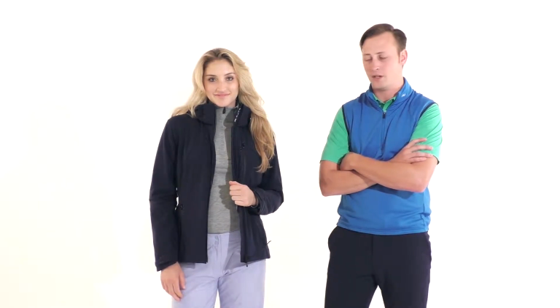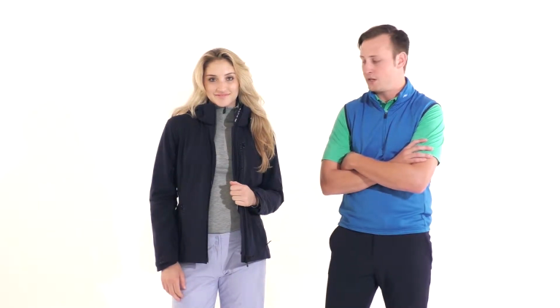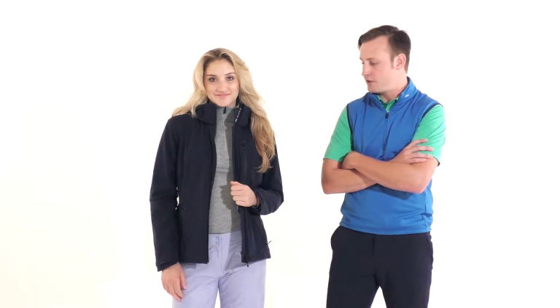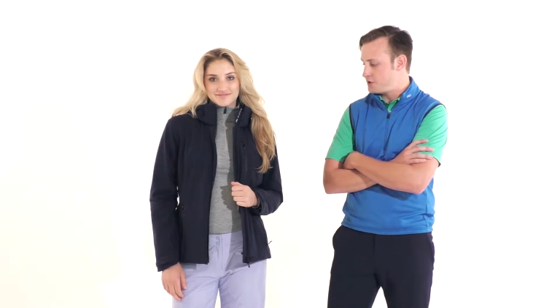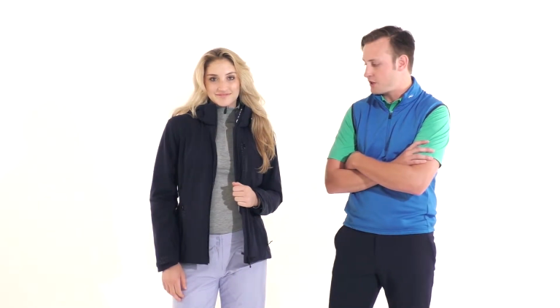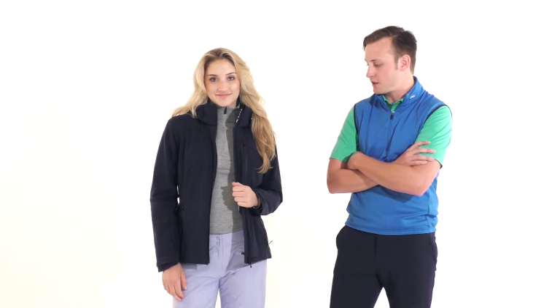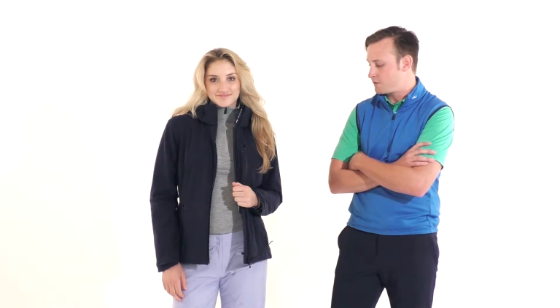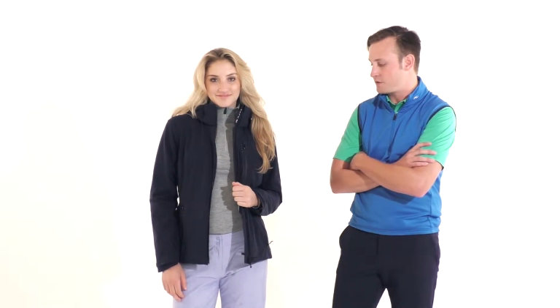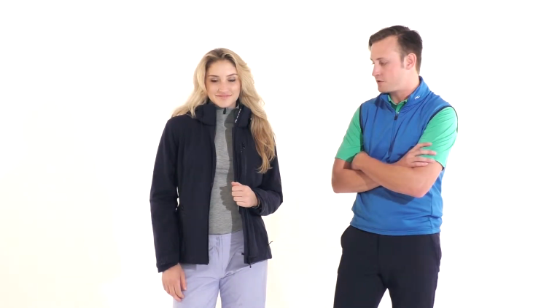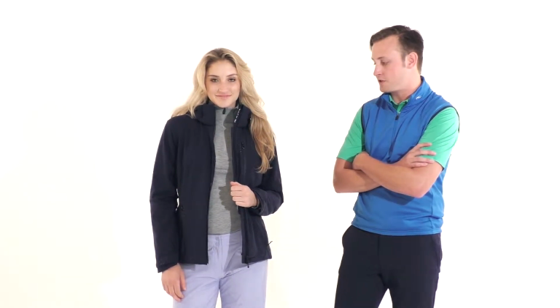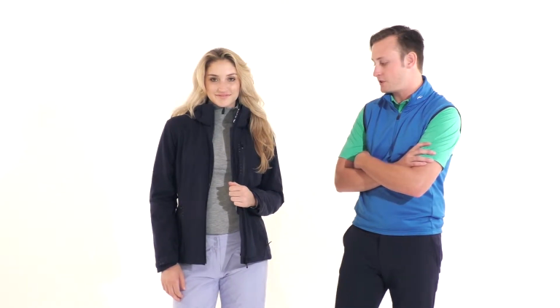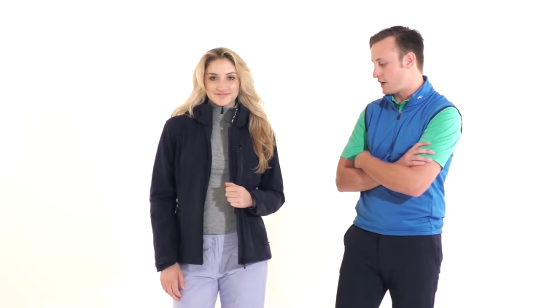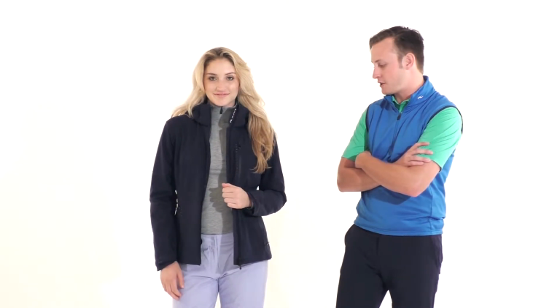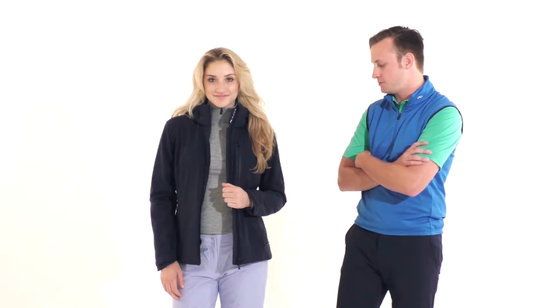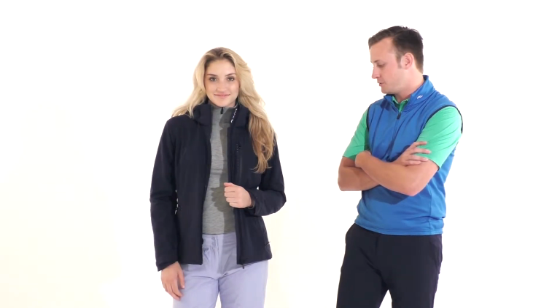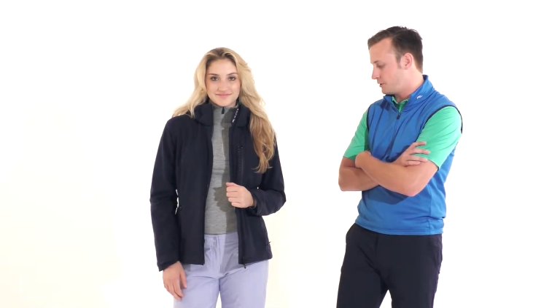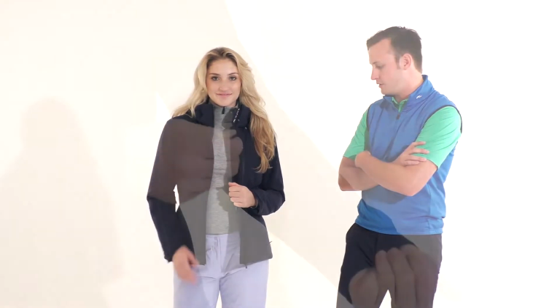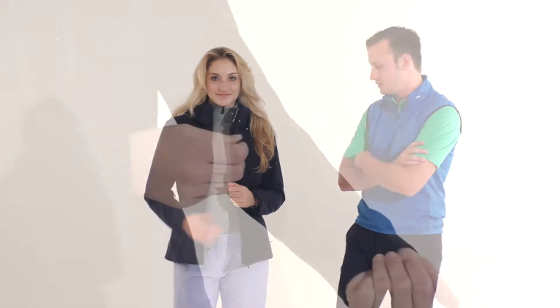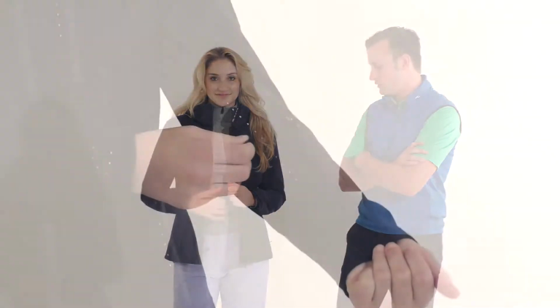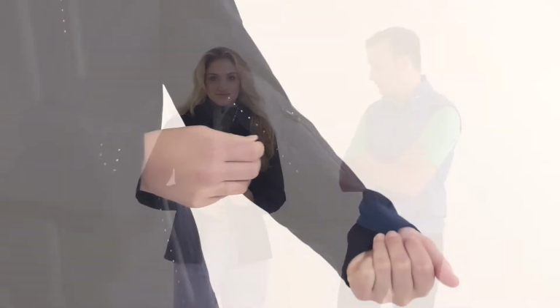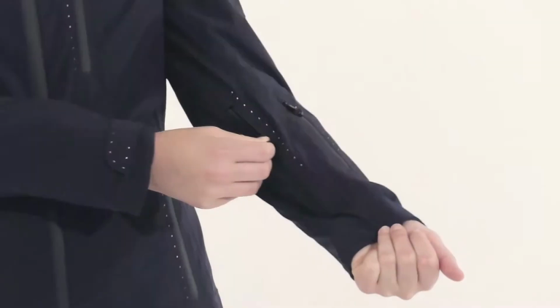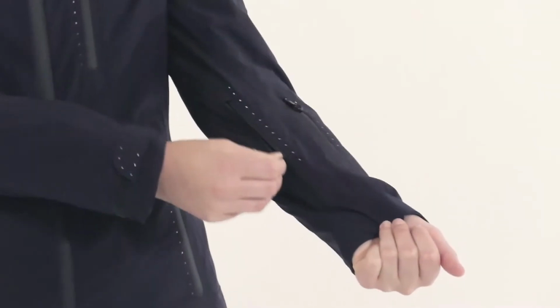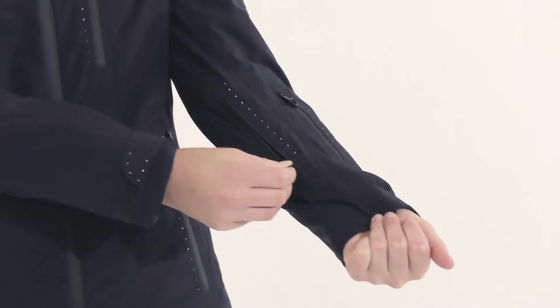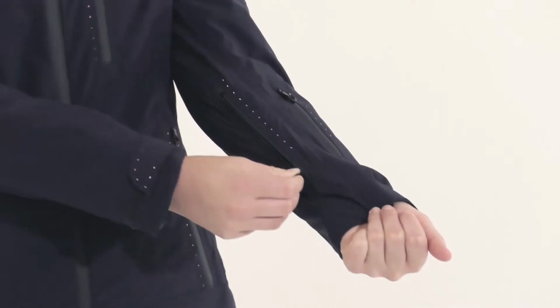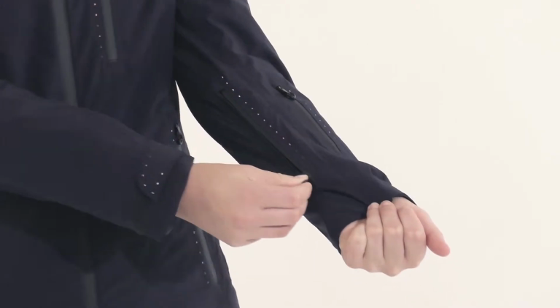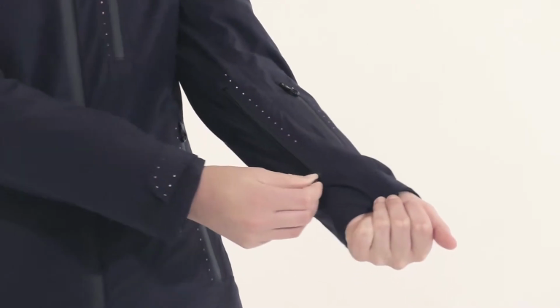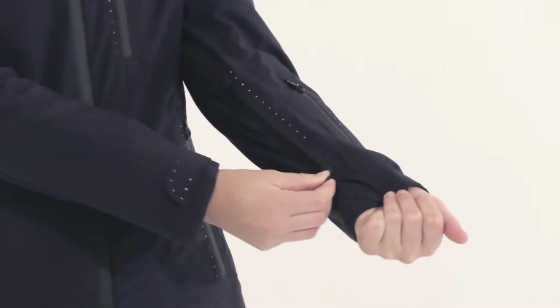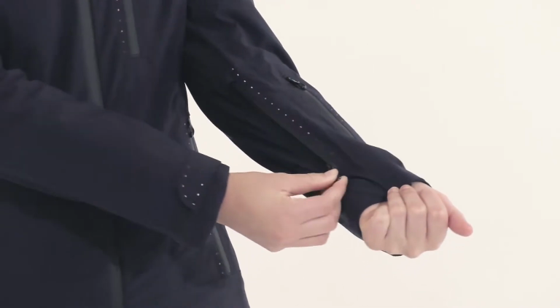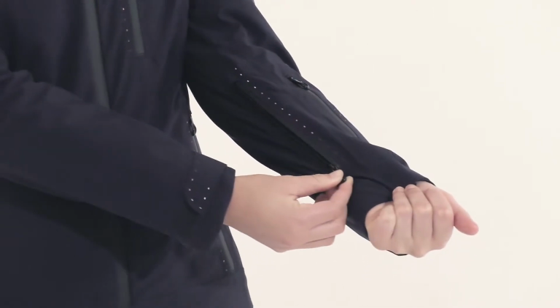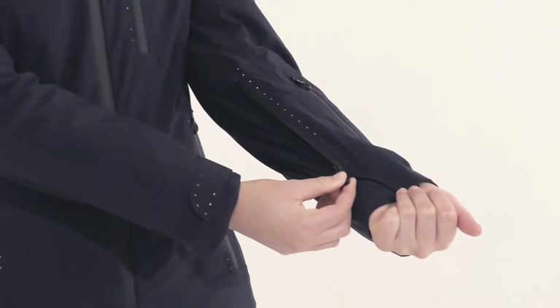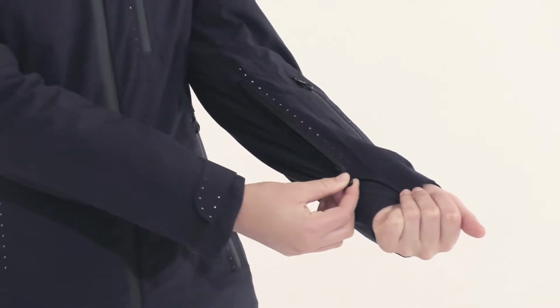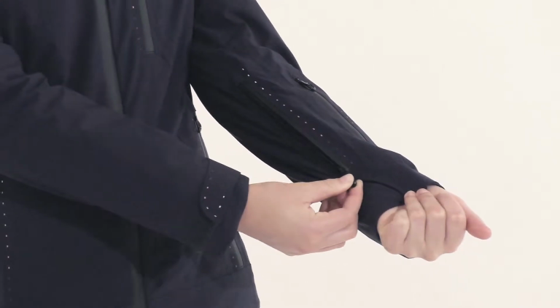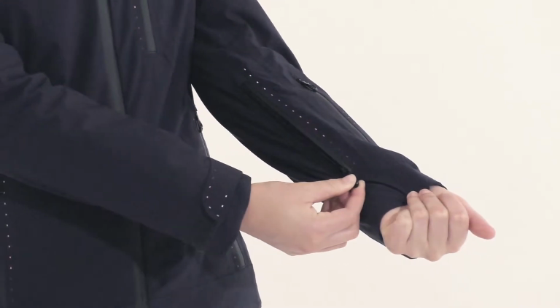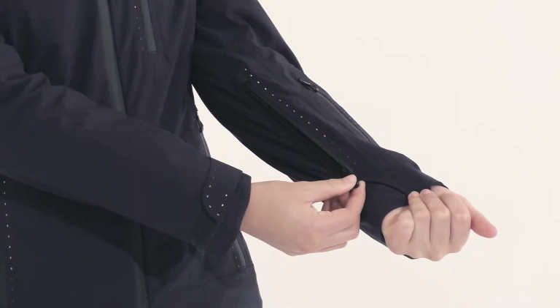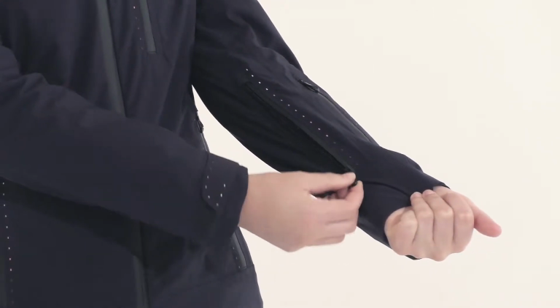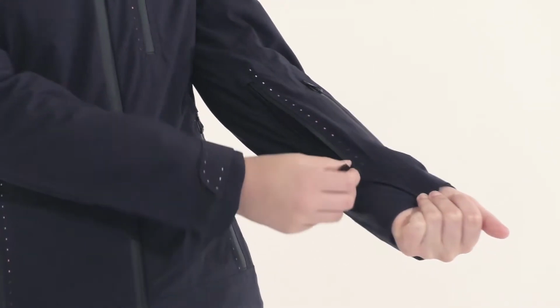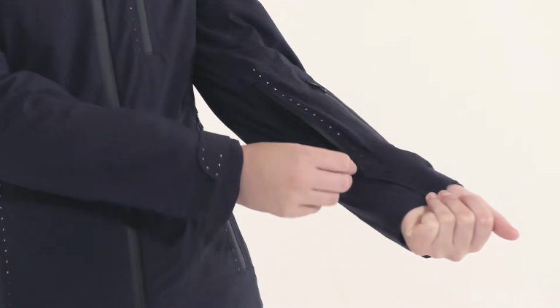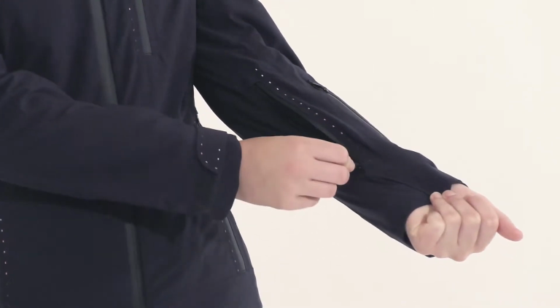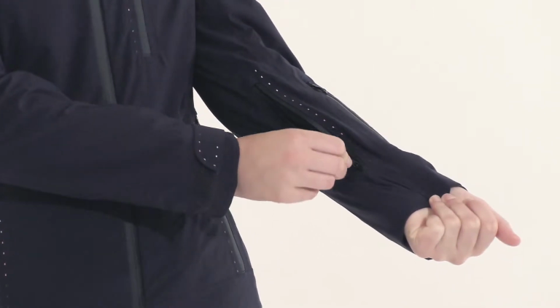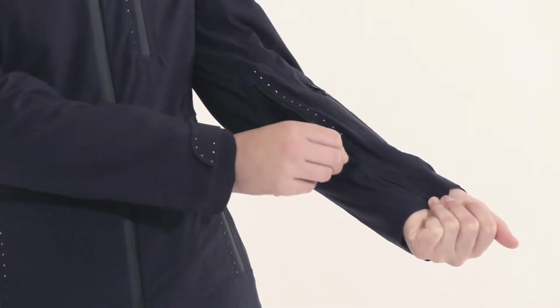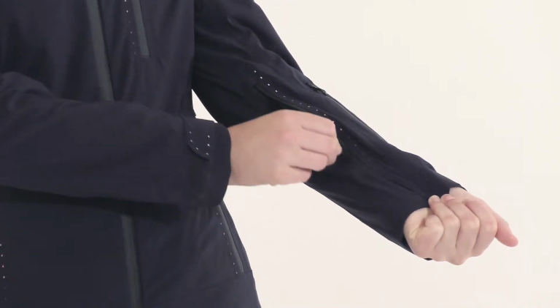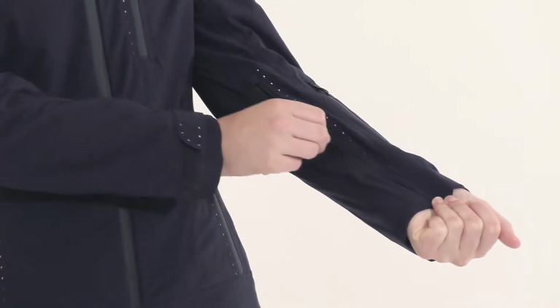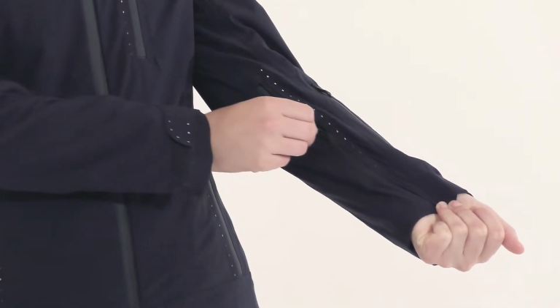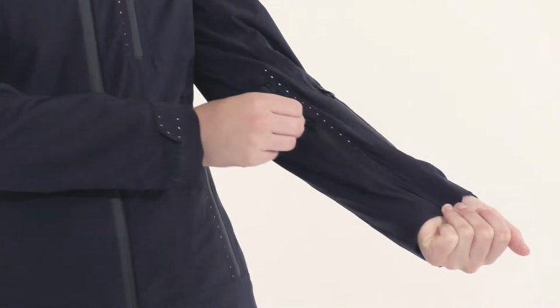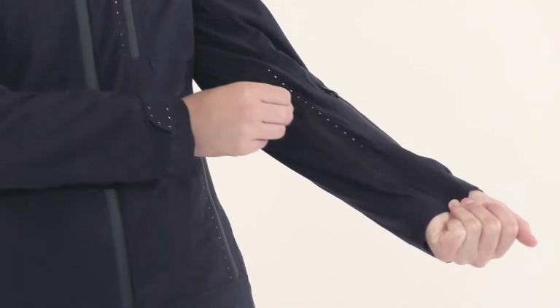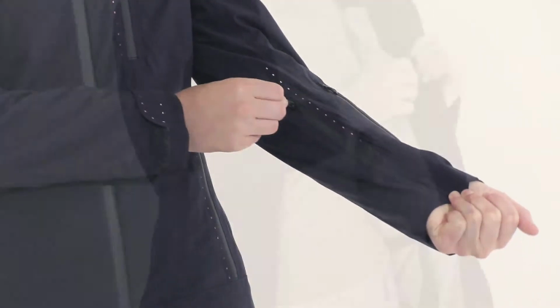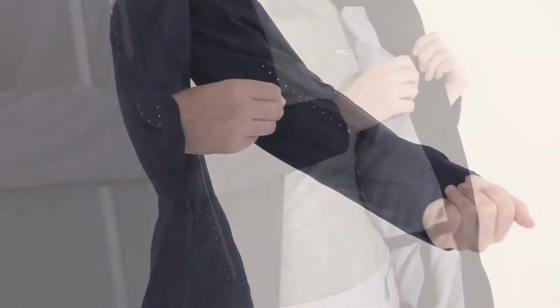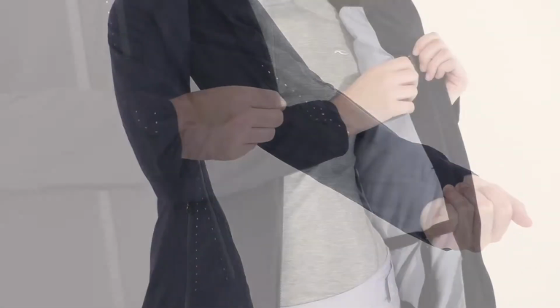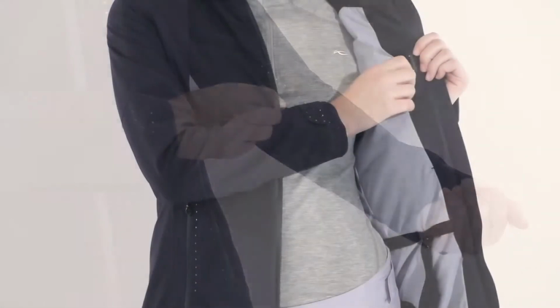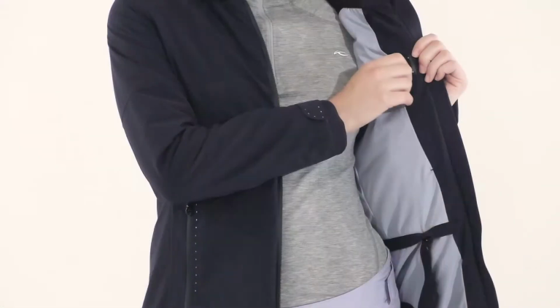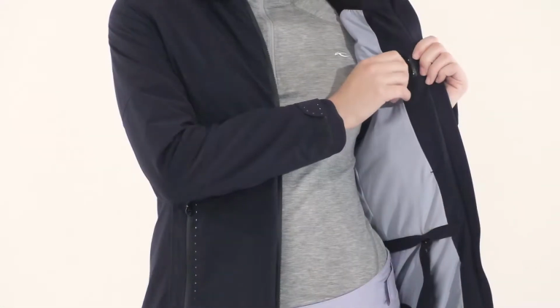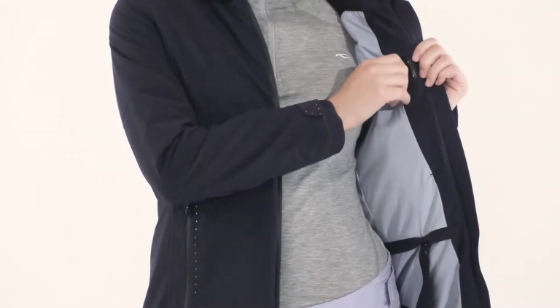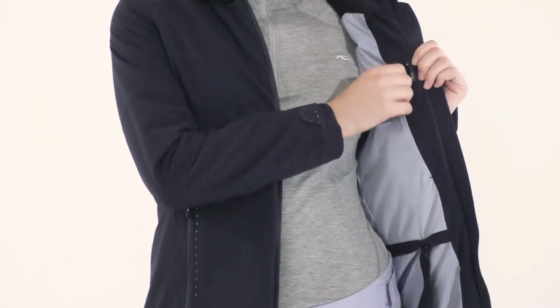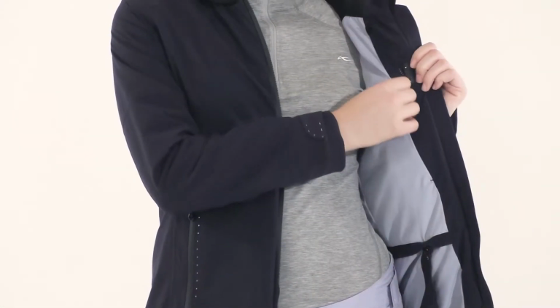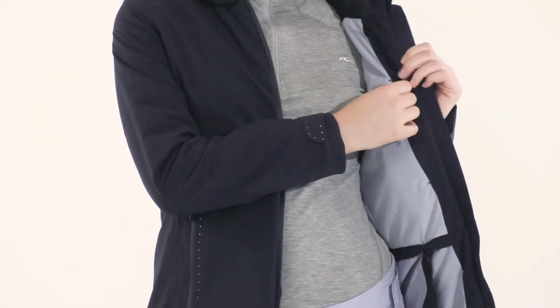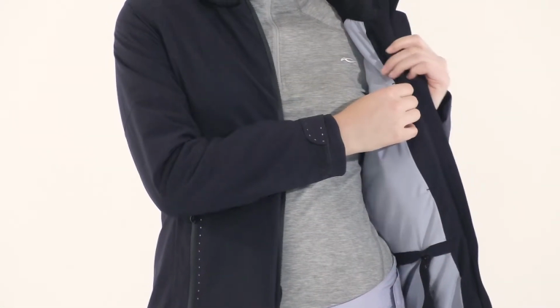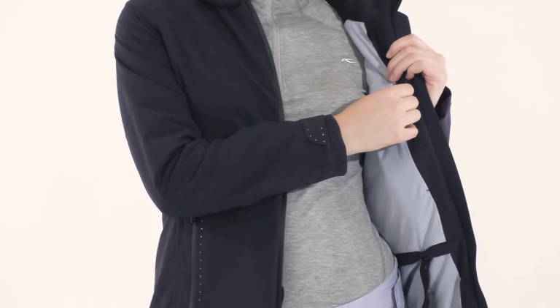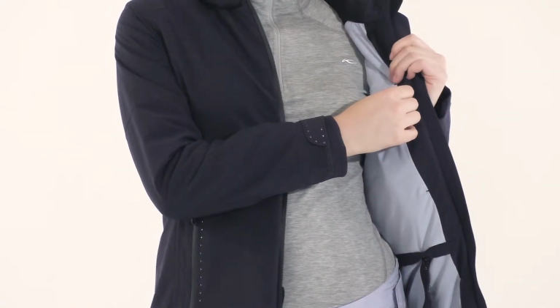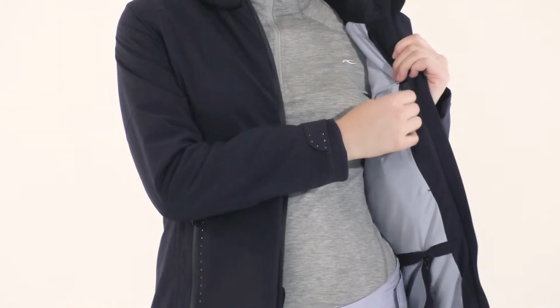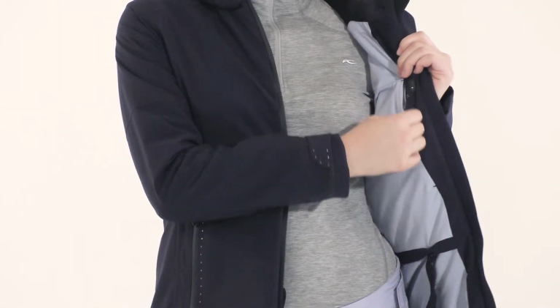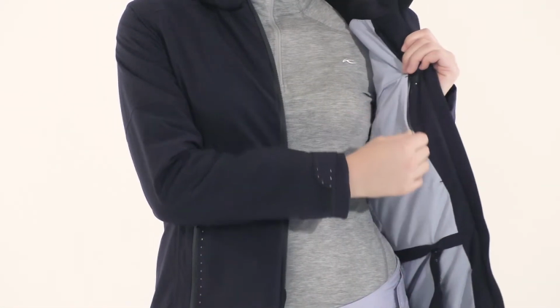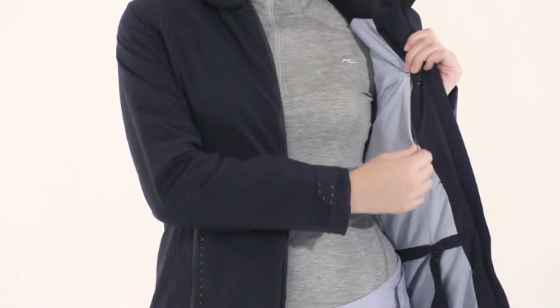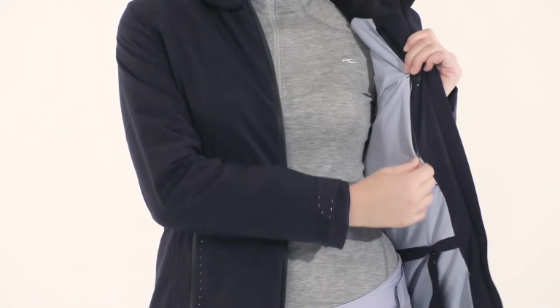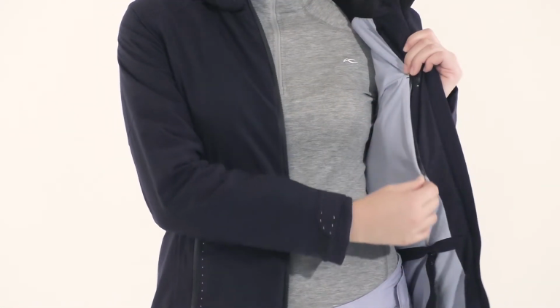This jacket features a detachable hood, AC vents, and two chest pockets on the inside that features an eyewear cleaner.